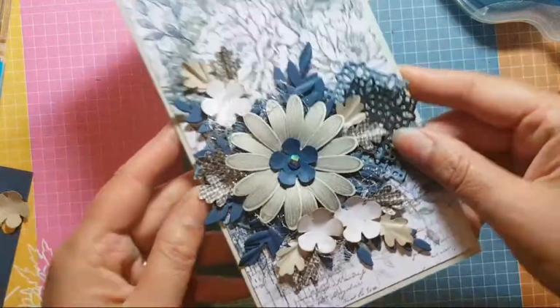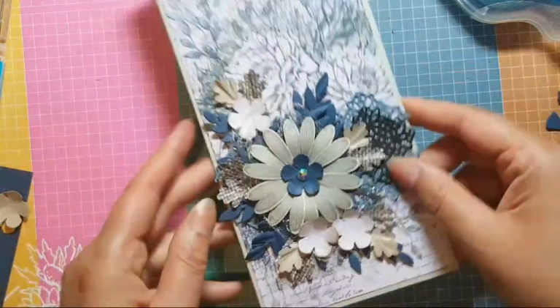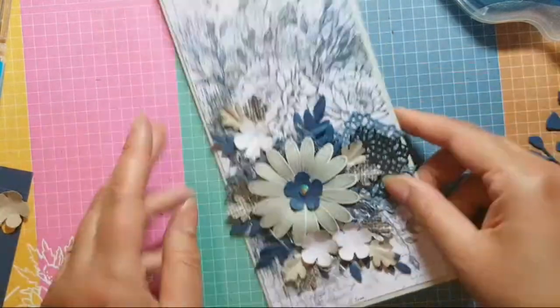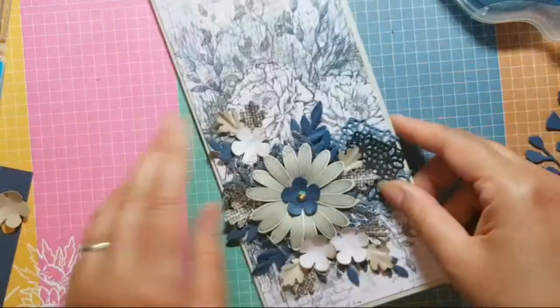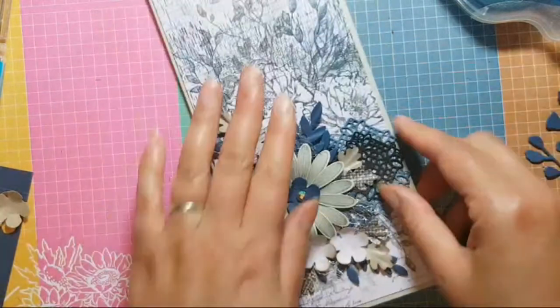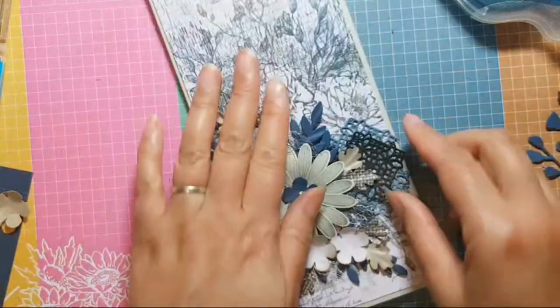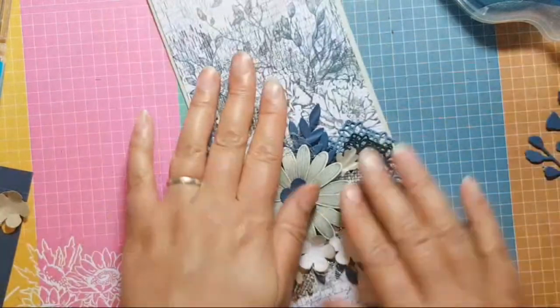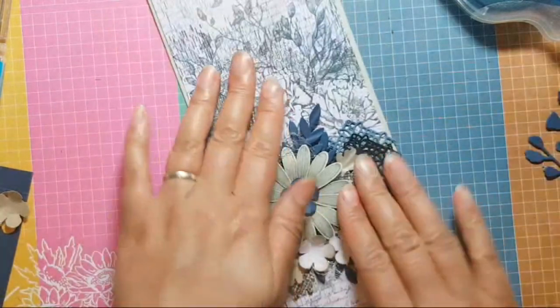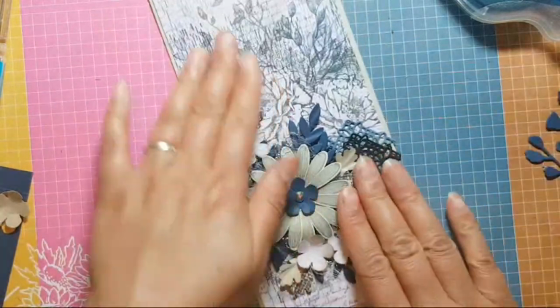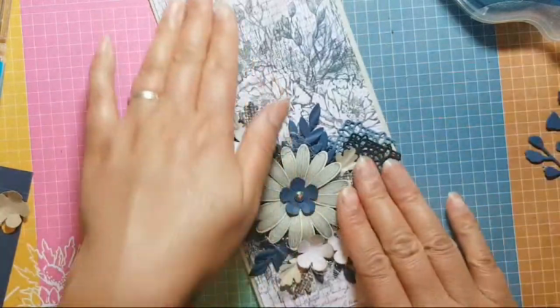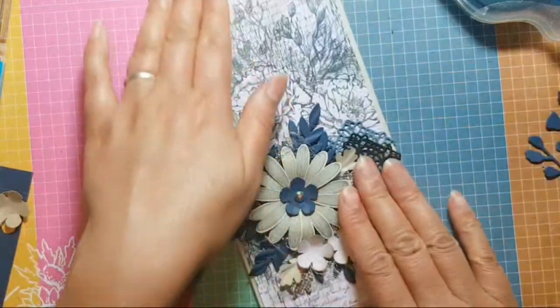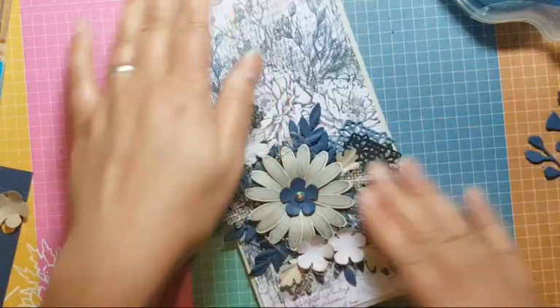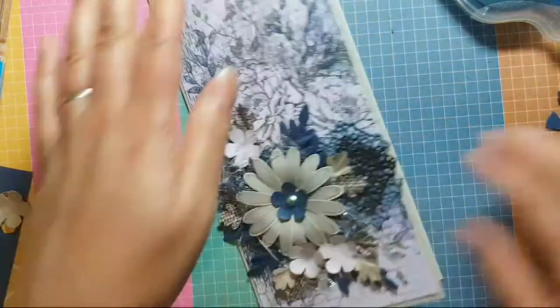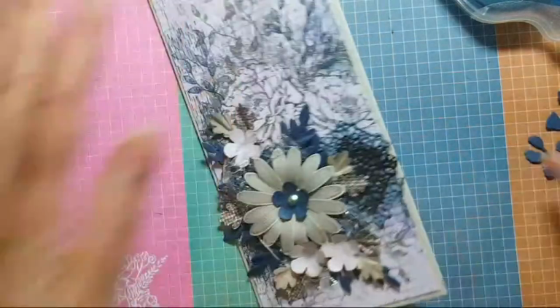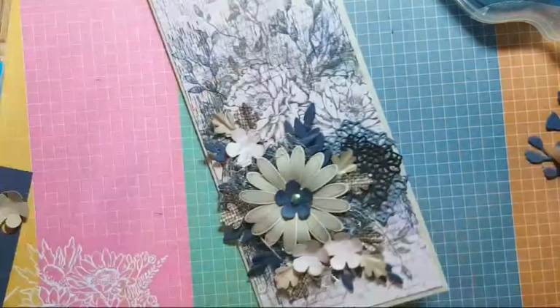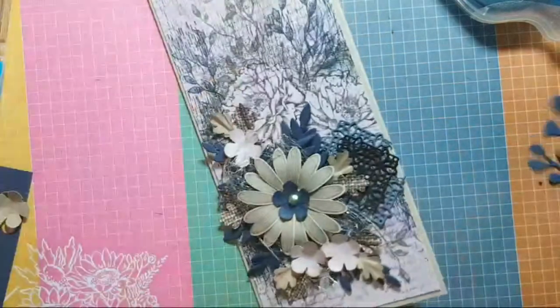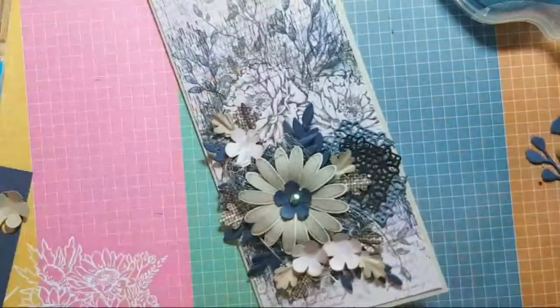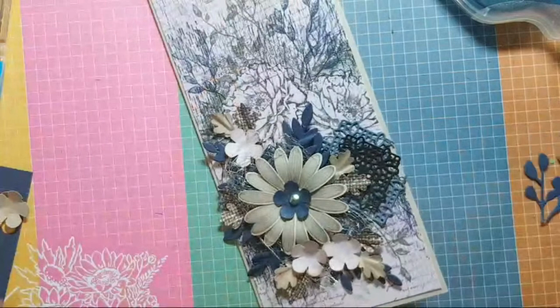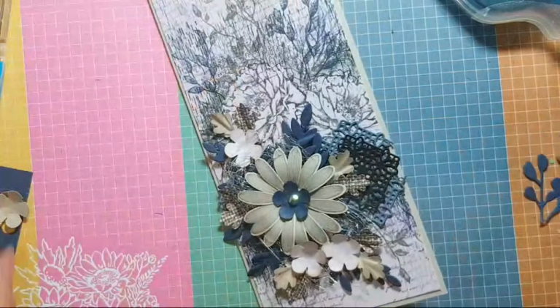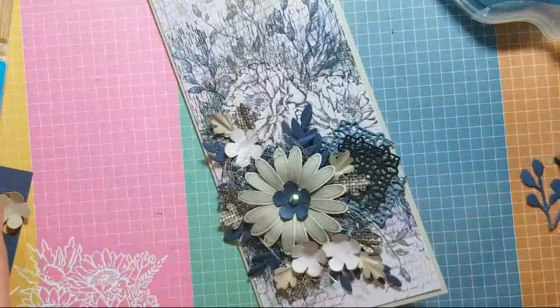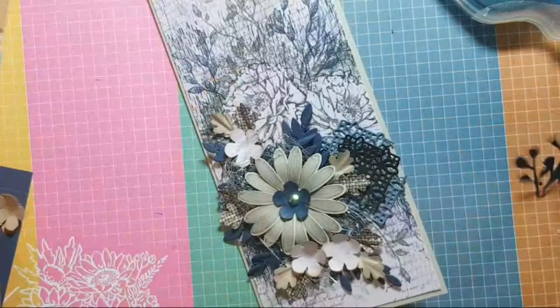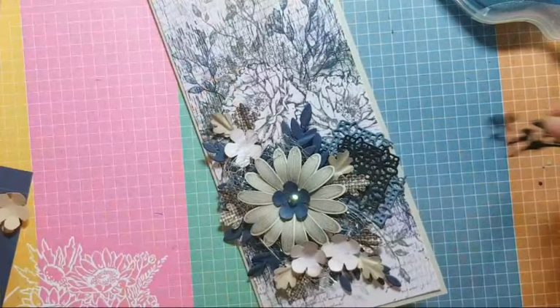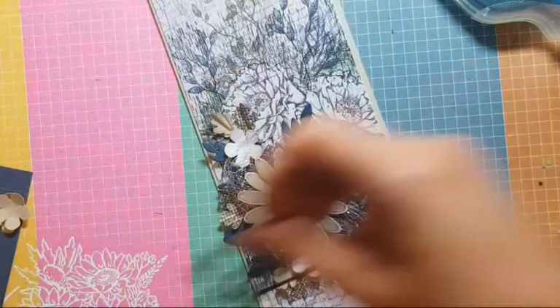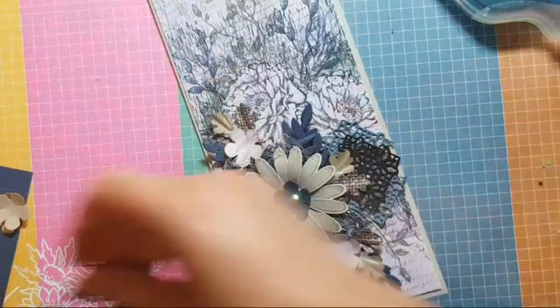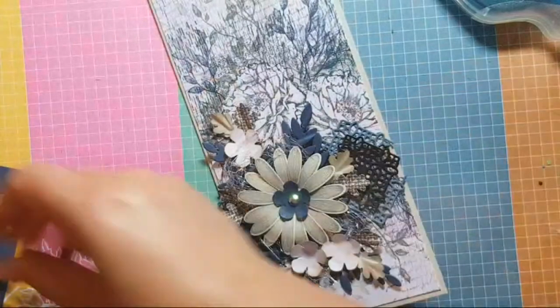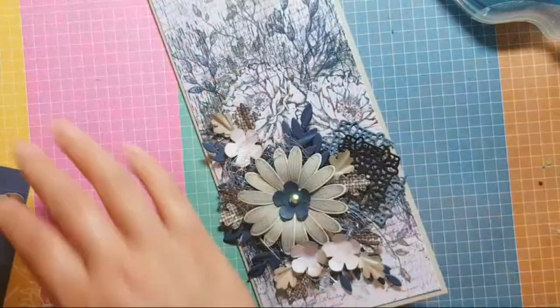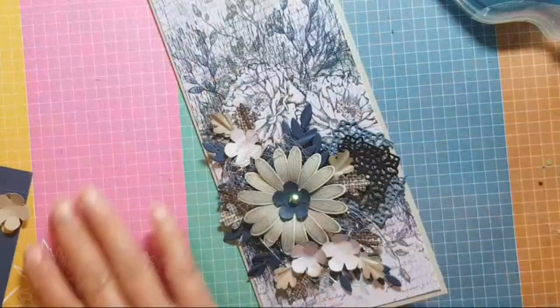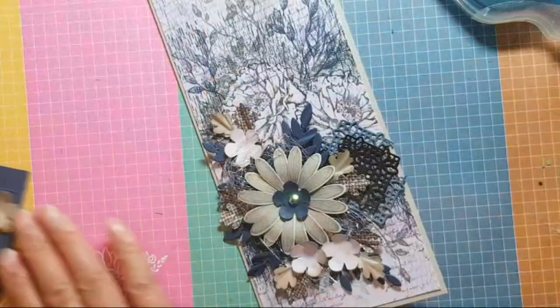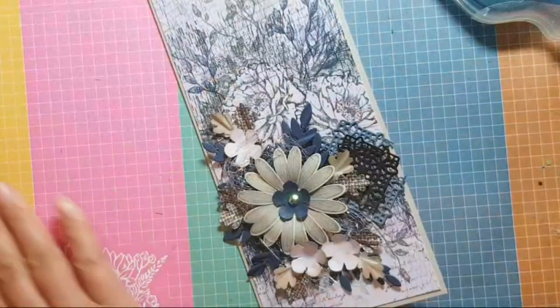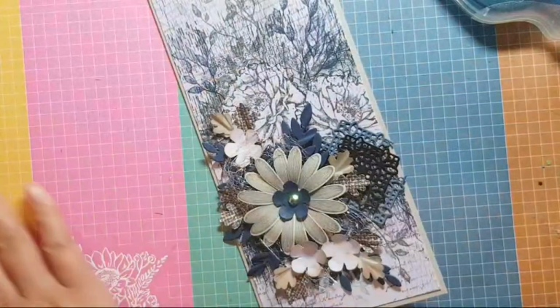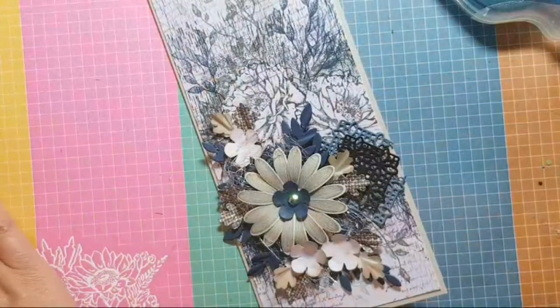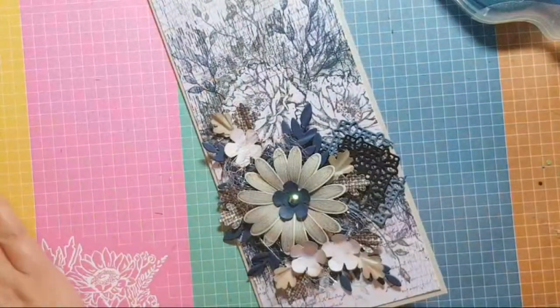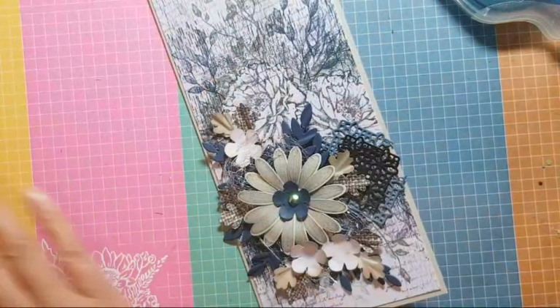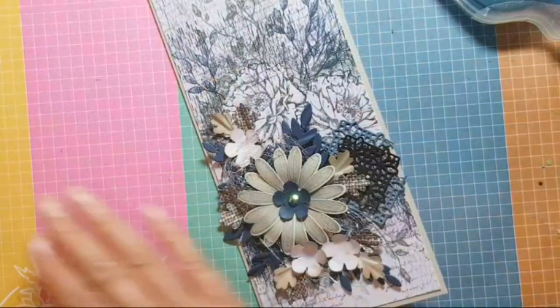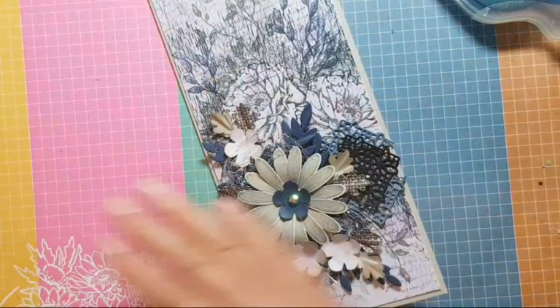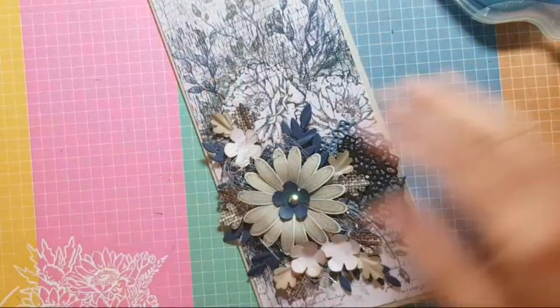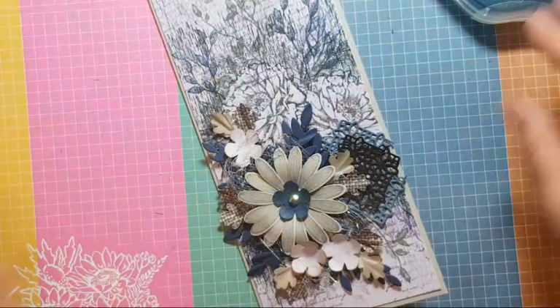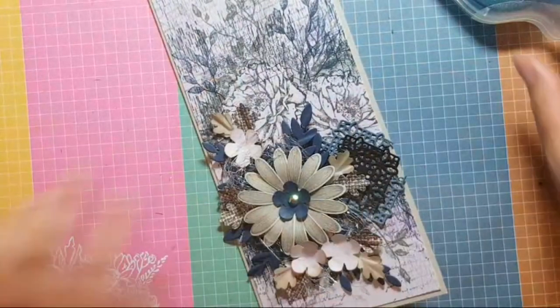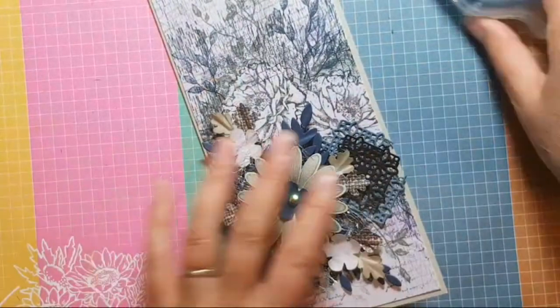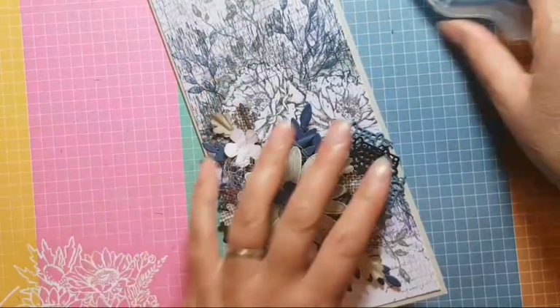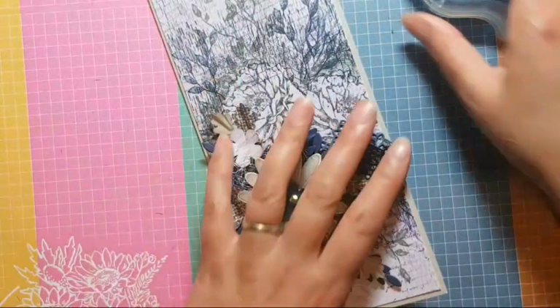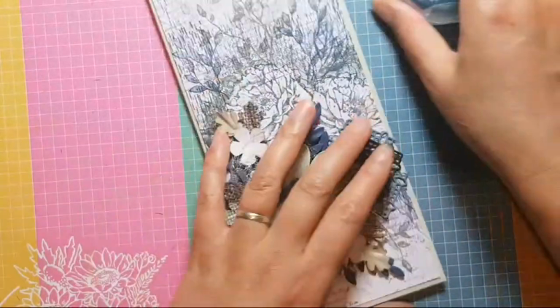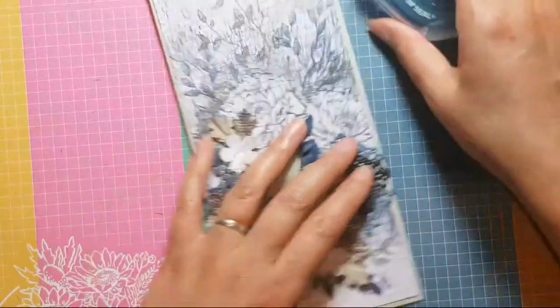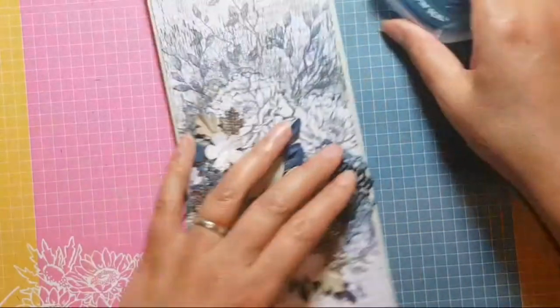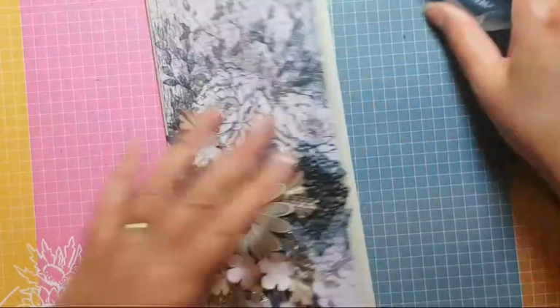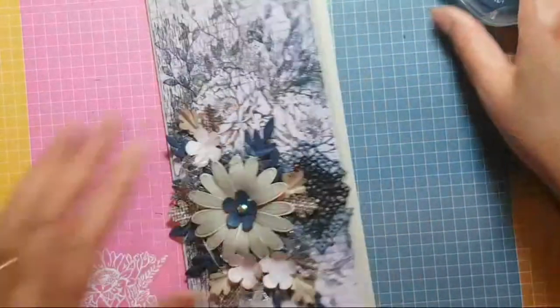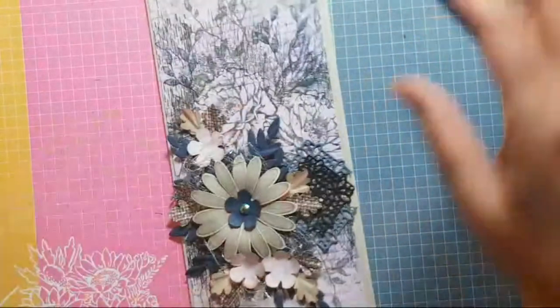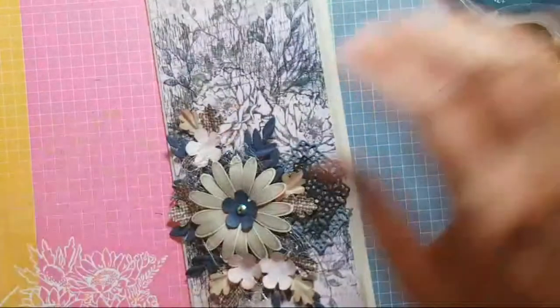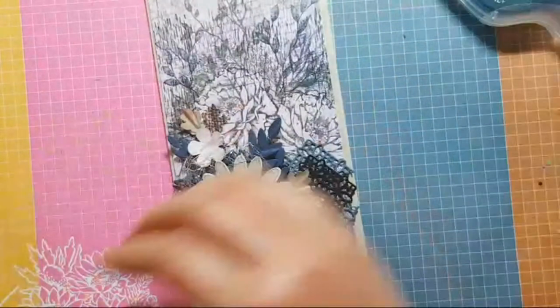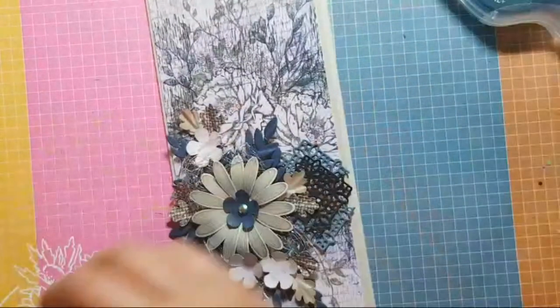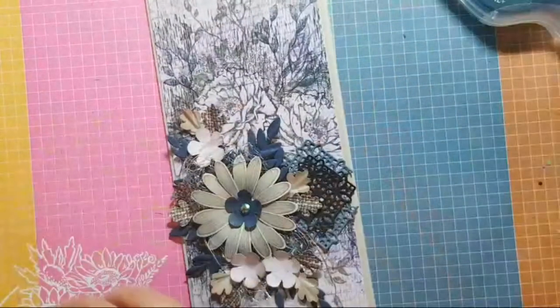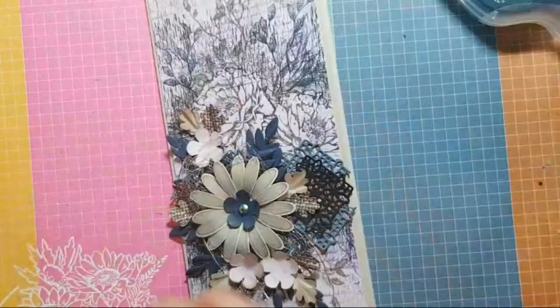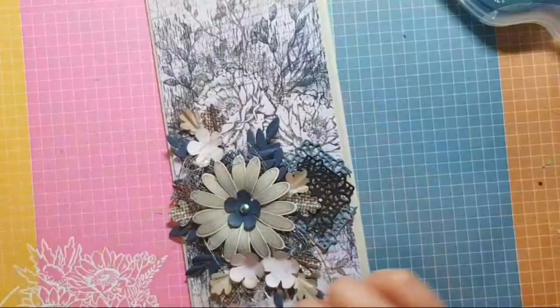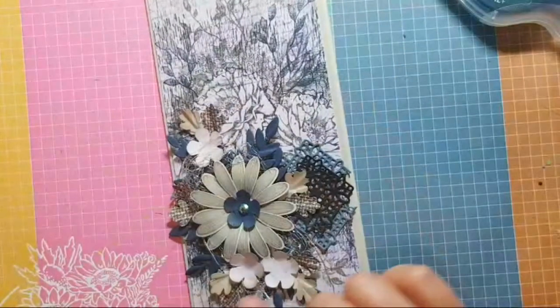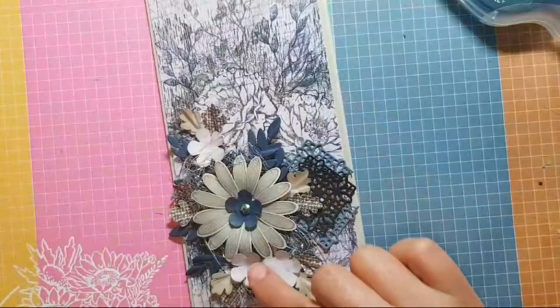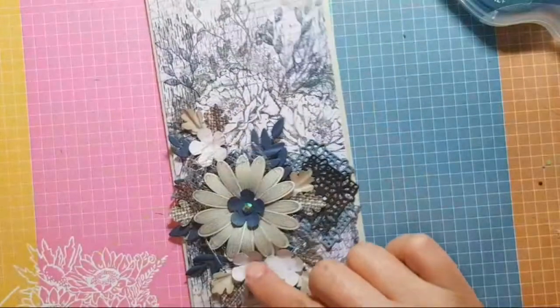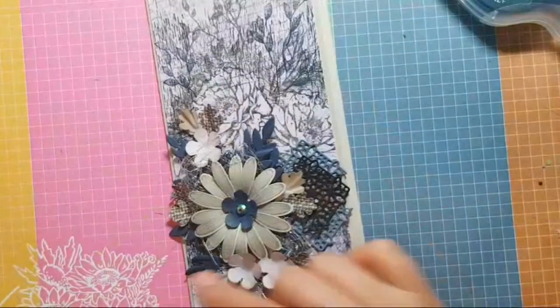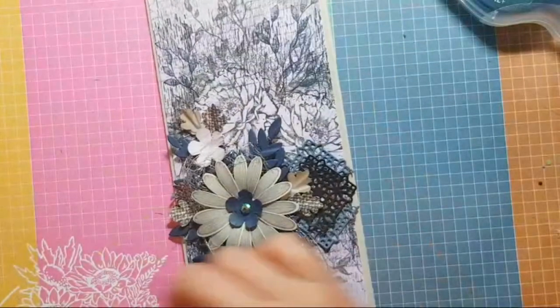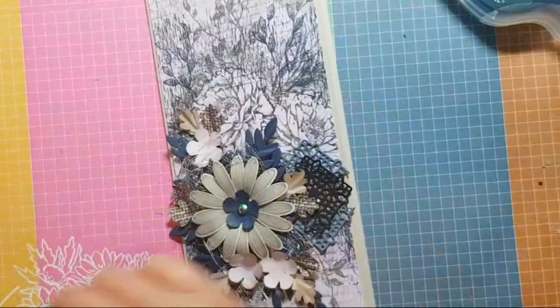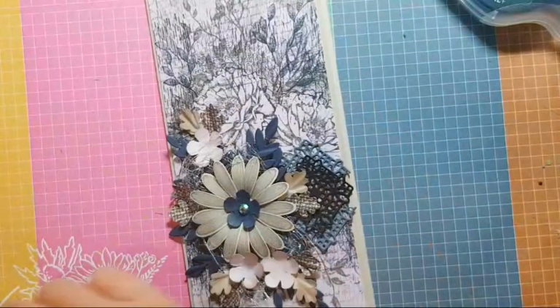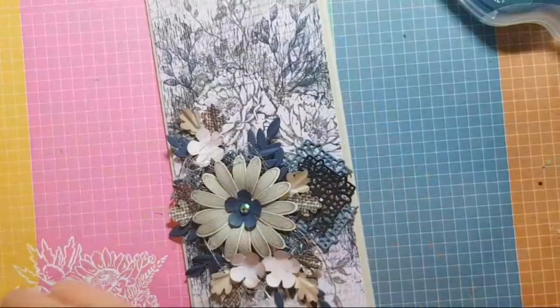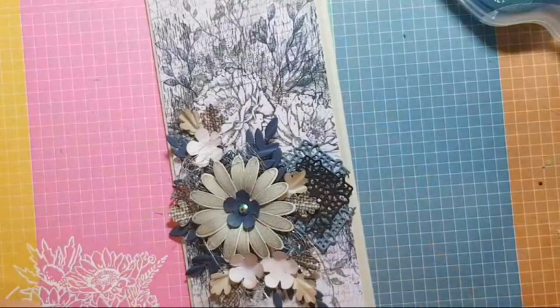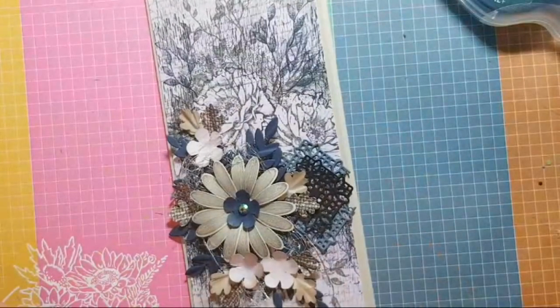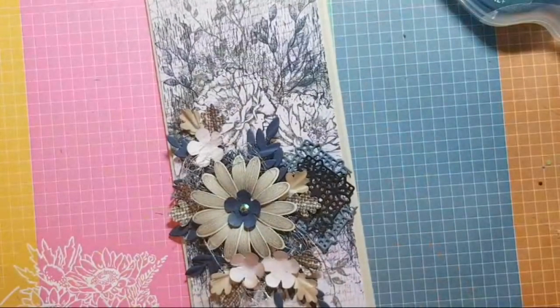There we go. Right, all done I think. Oh no — I'll just put little gems in that one too. Pale blue.